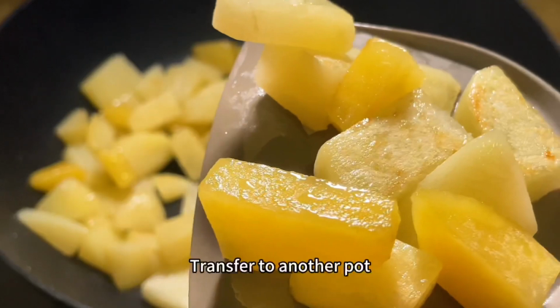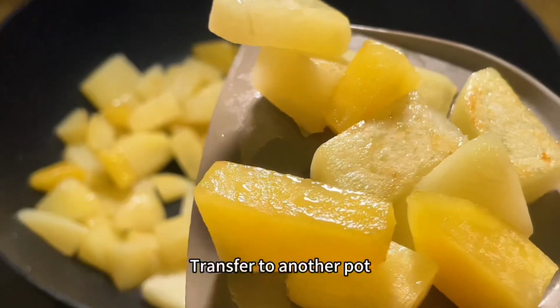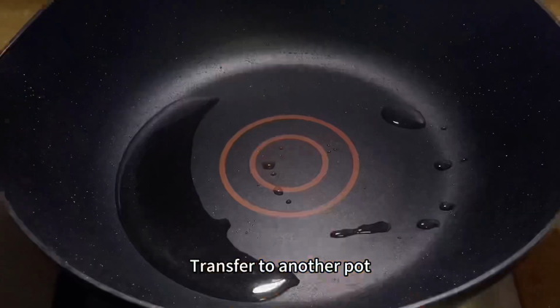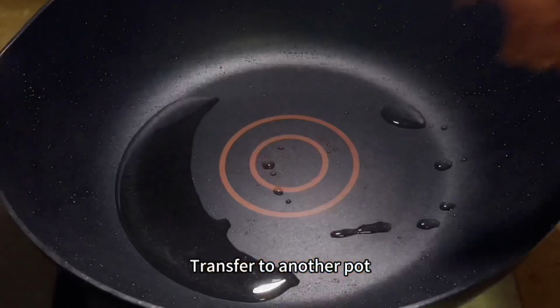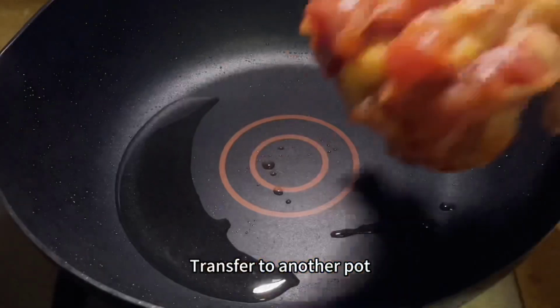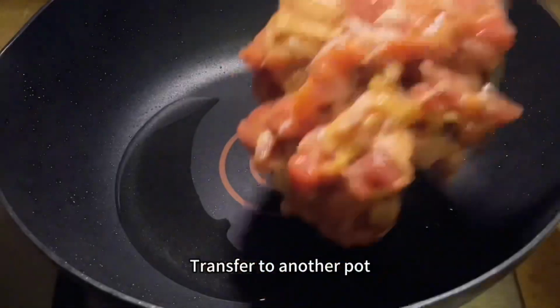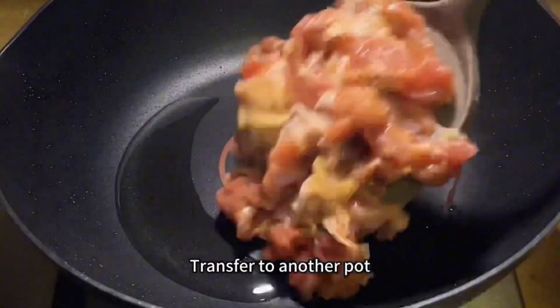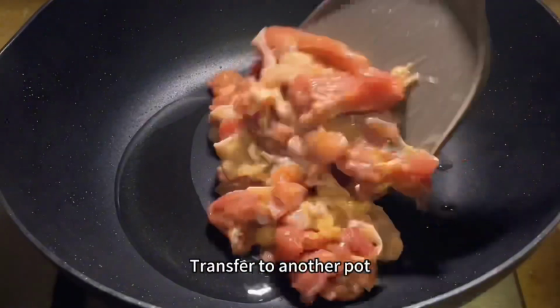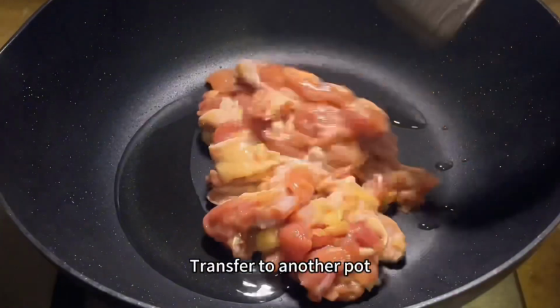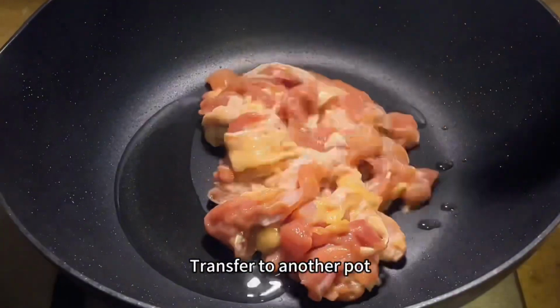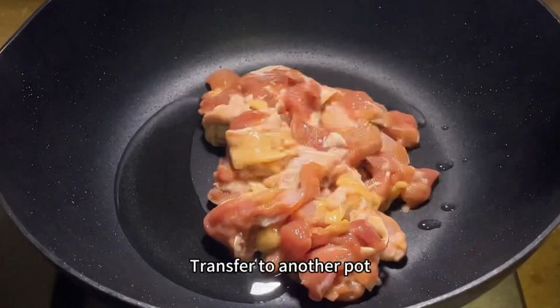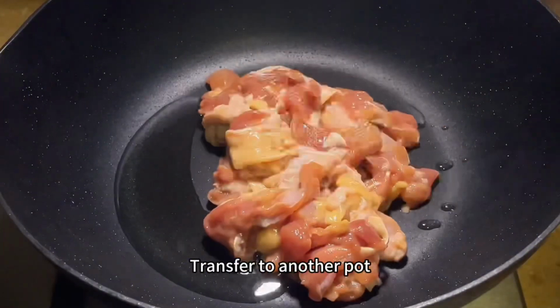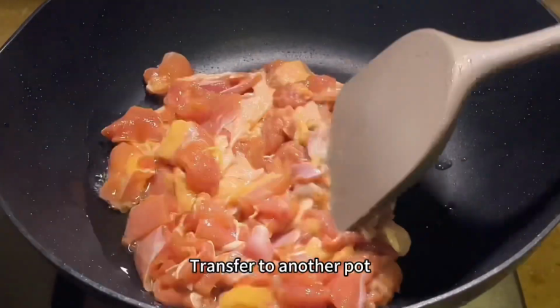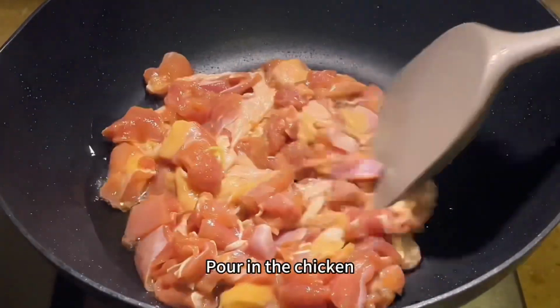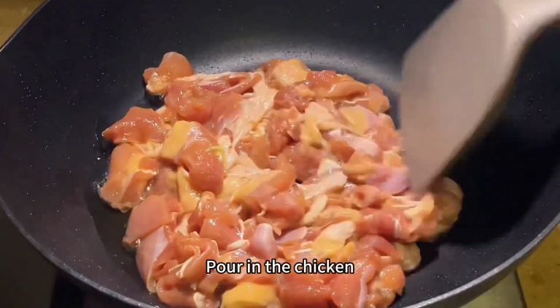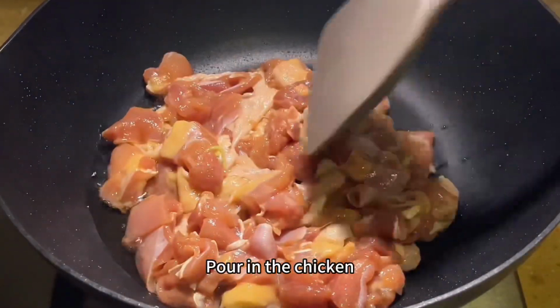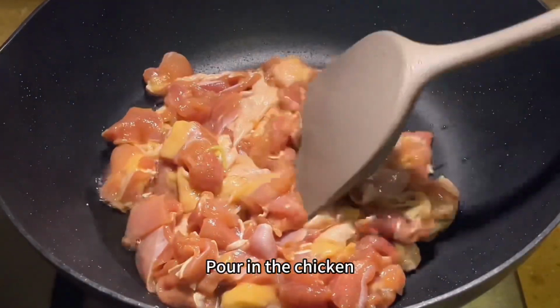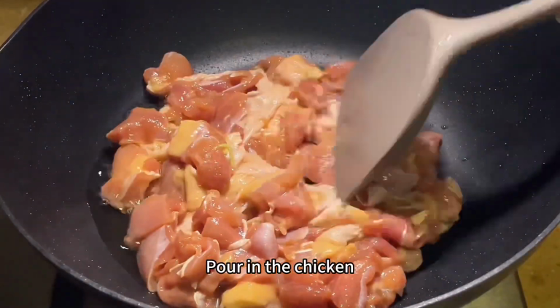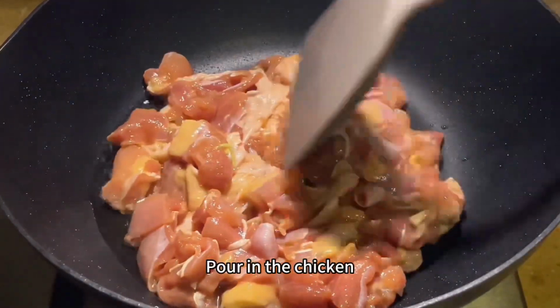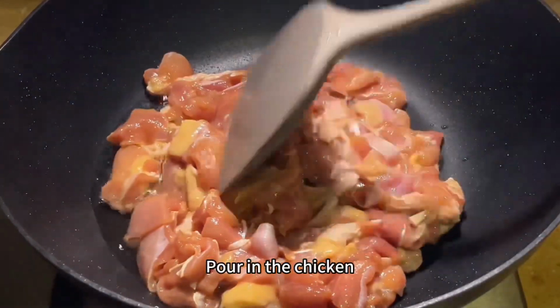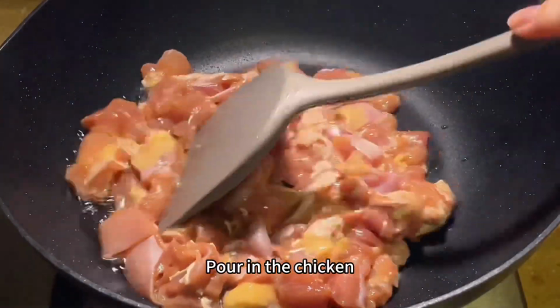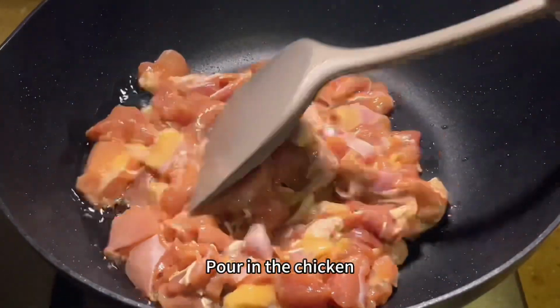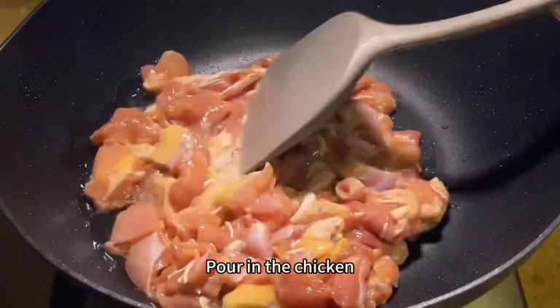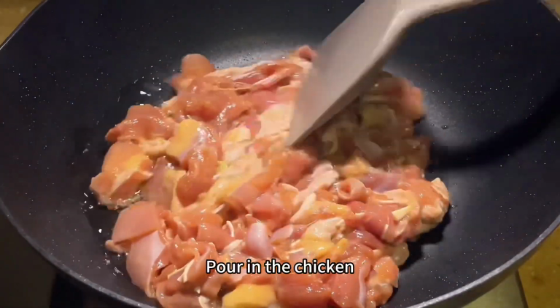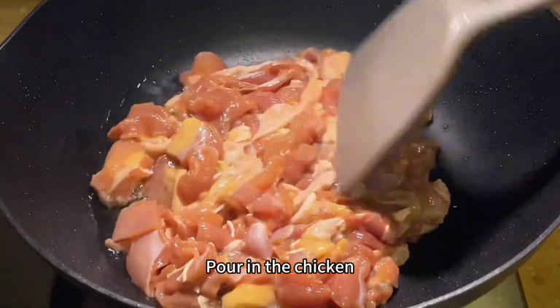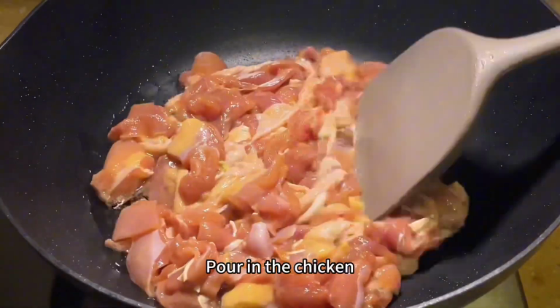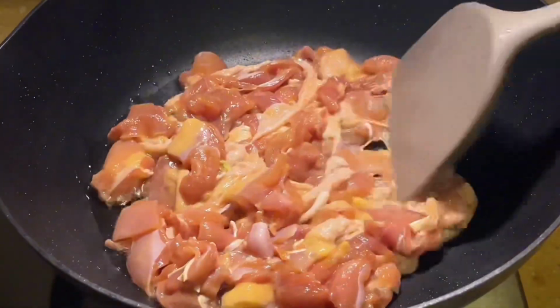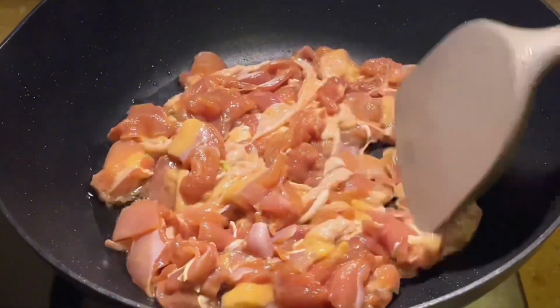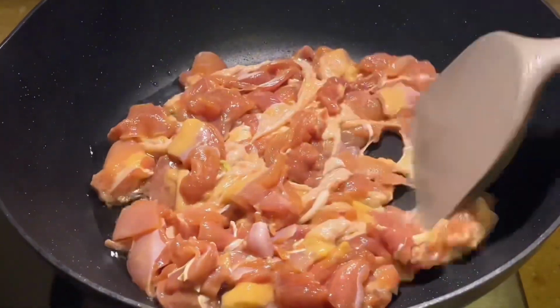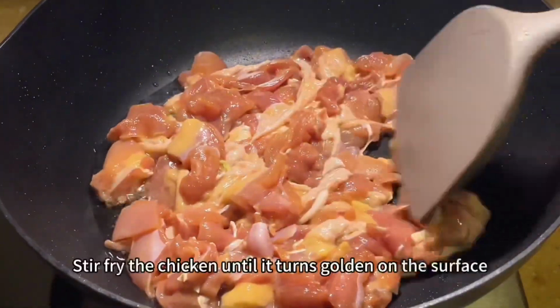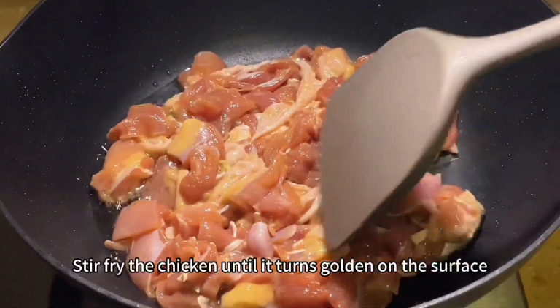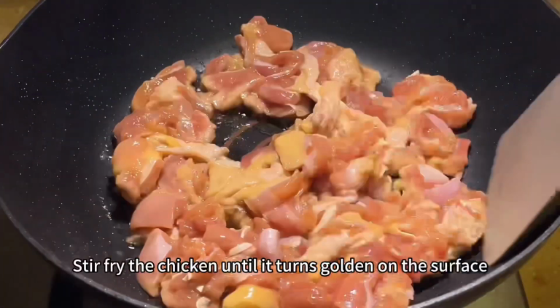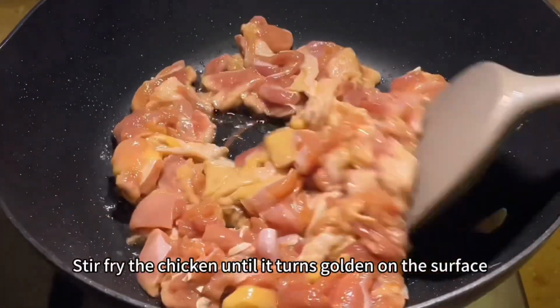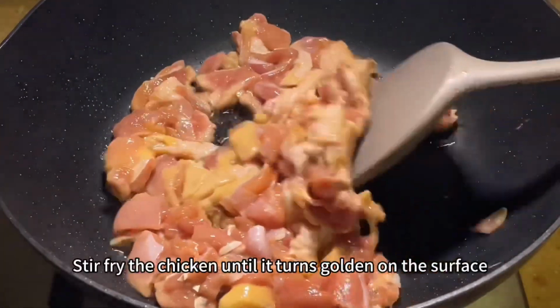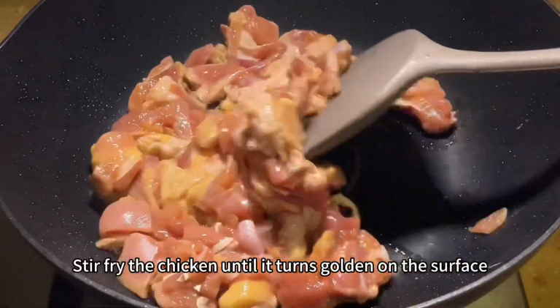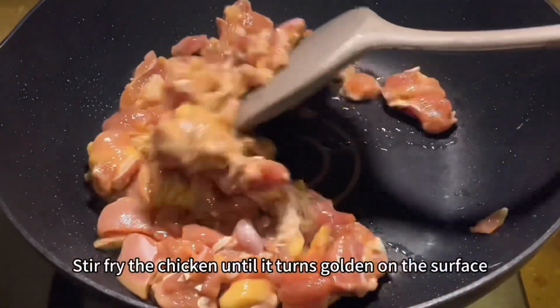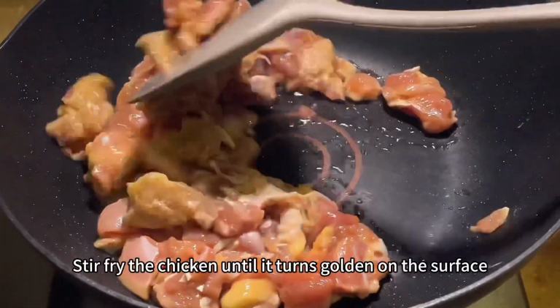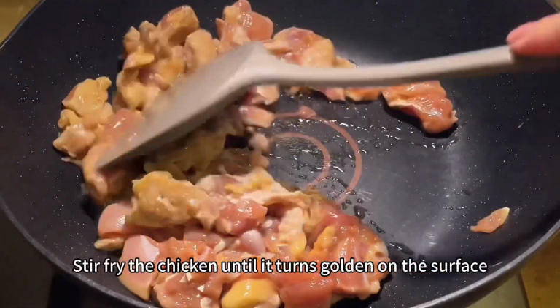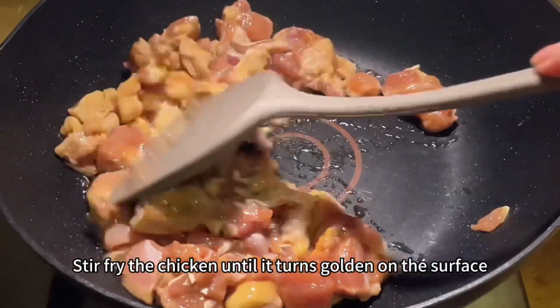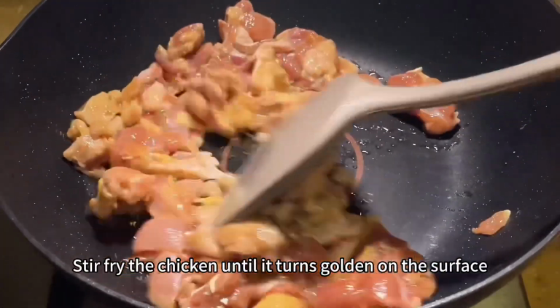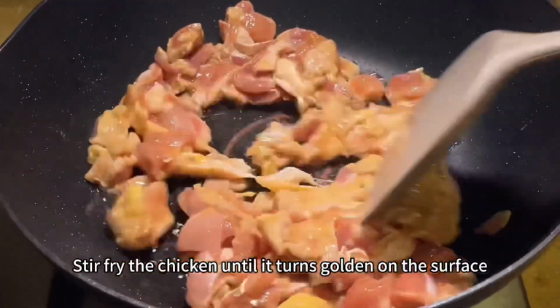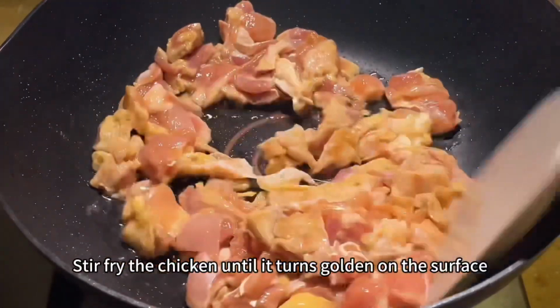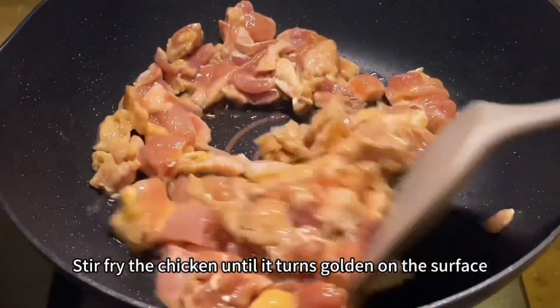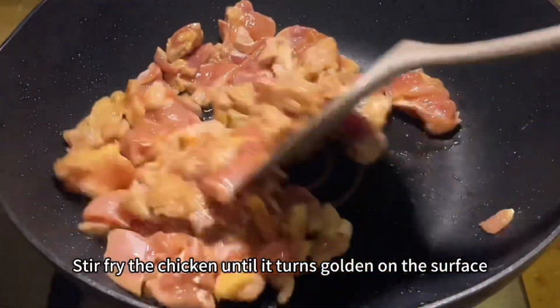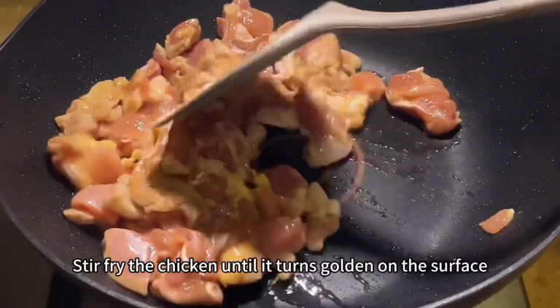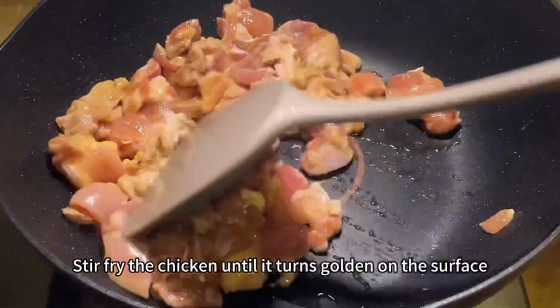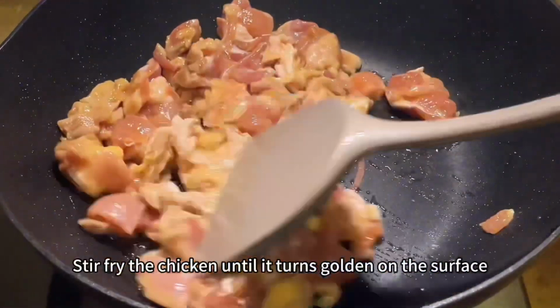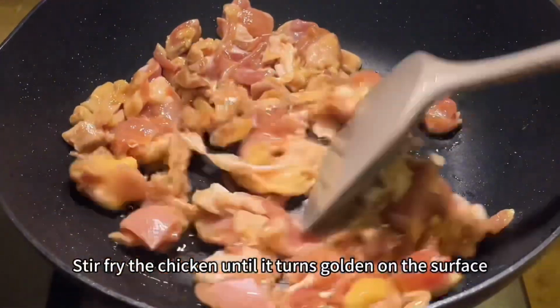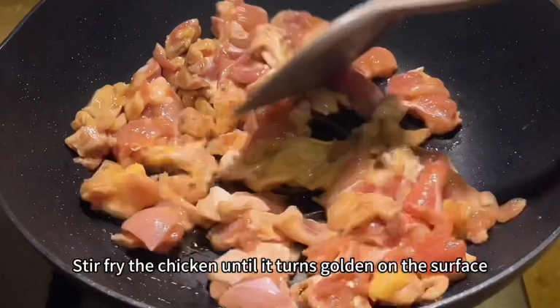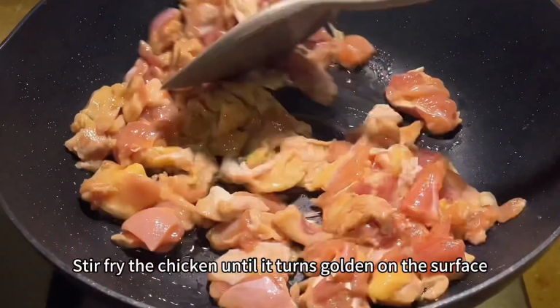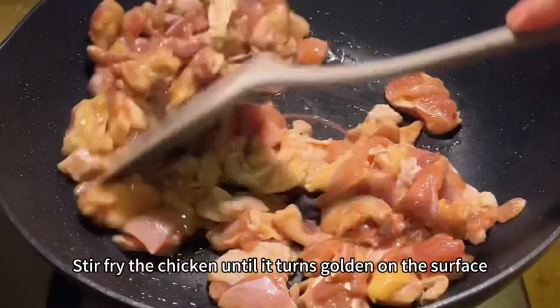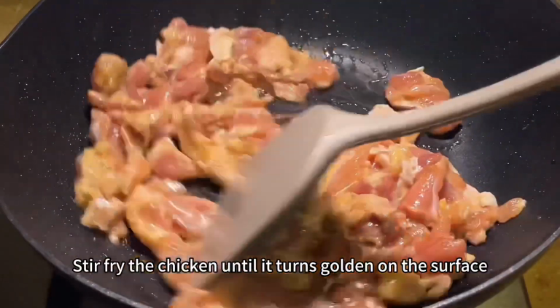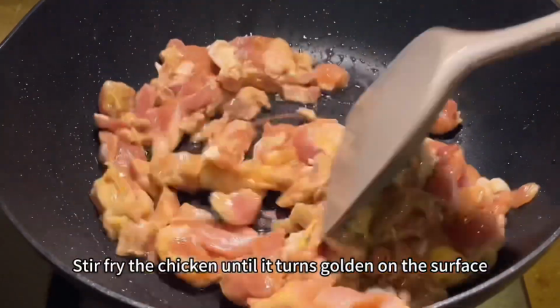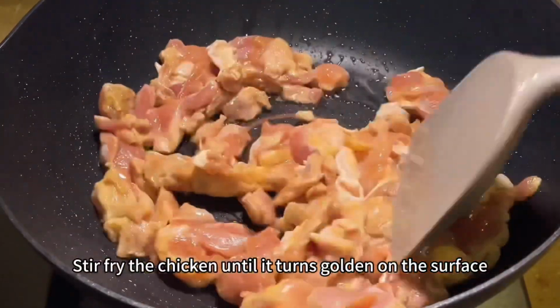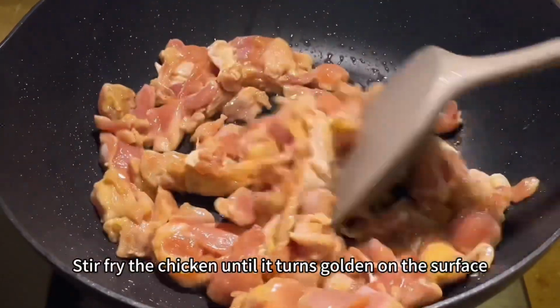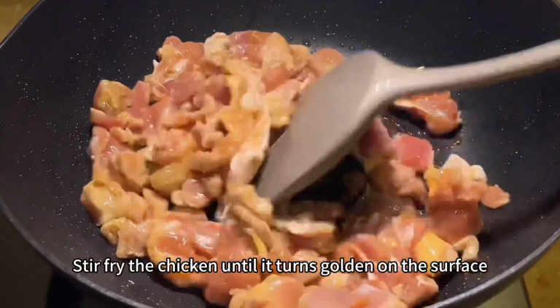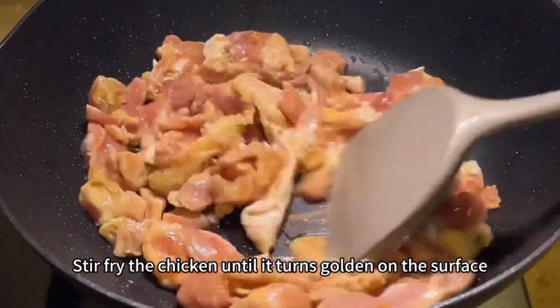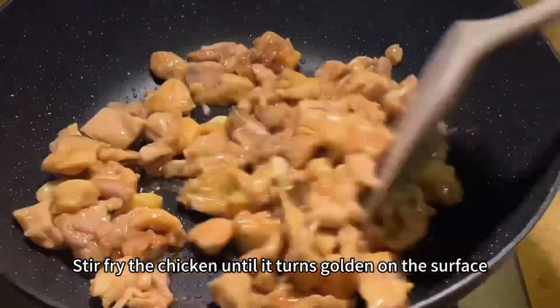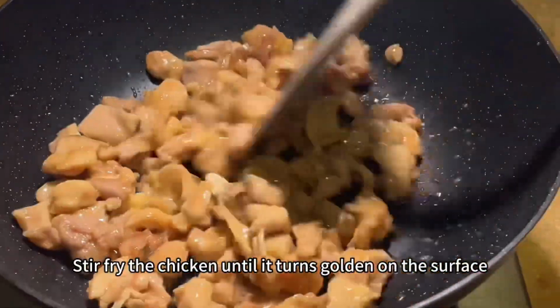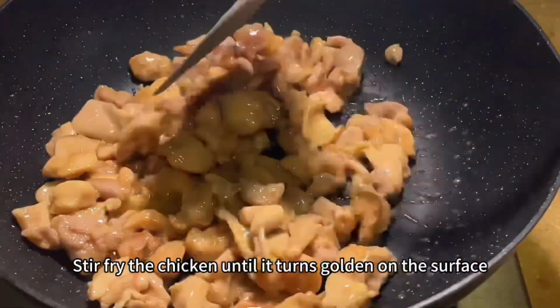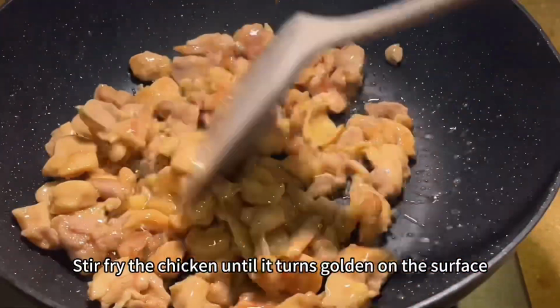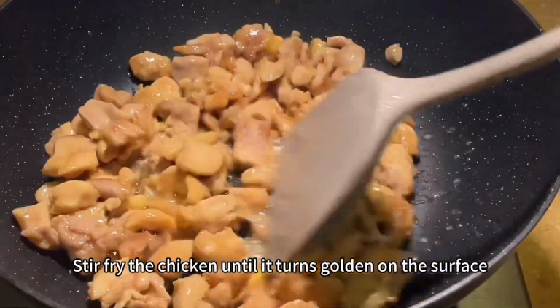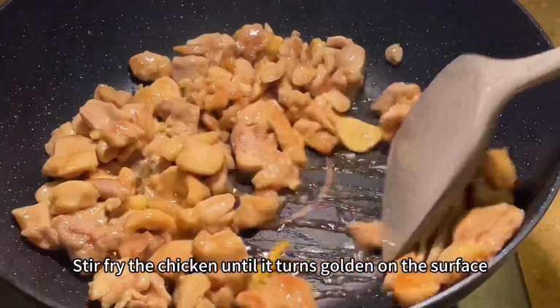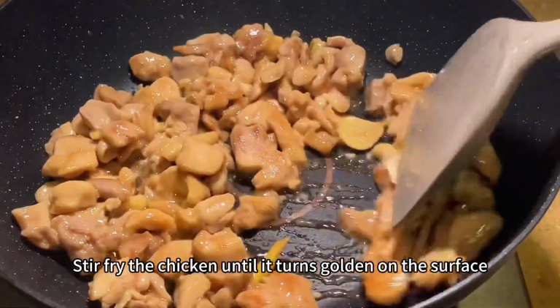Transfer to another pot. Pour in the chicken and stir fry until it turns golden on the surface.